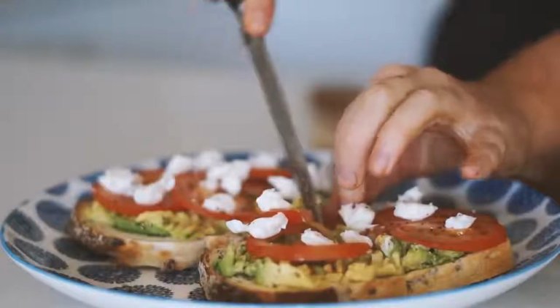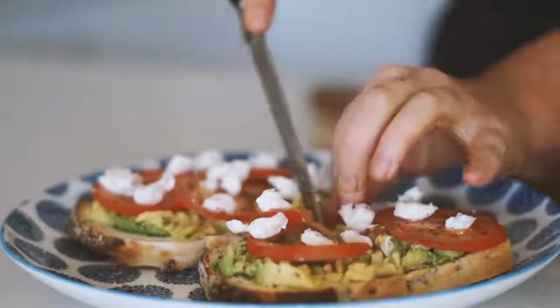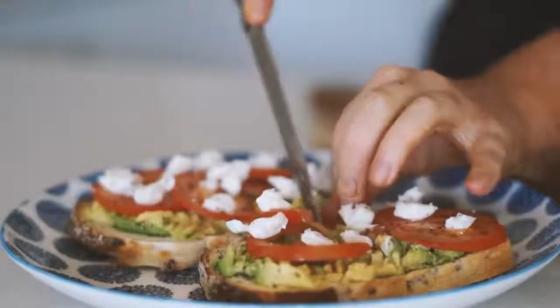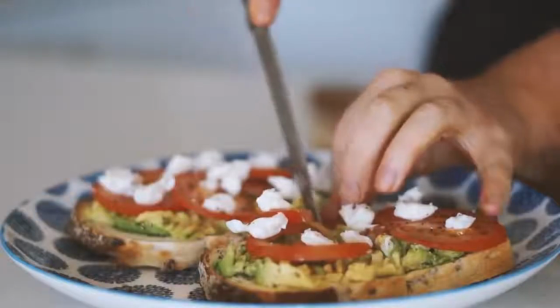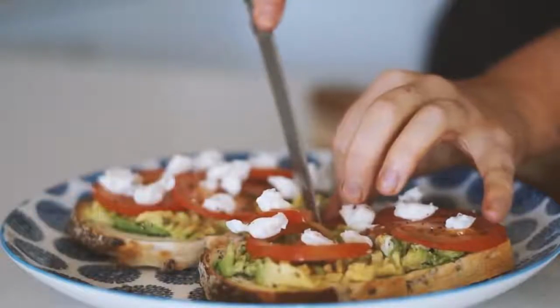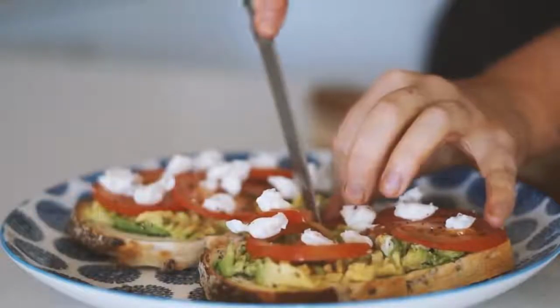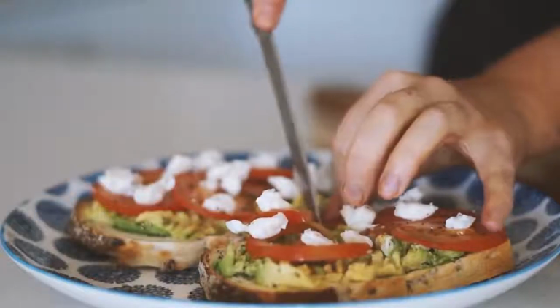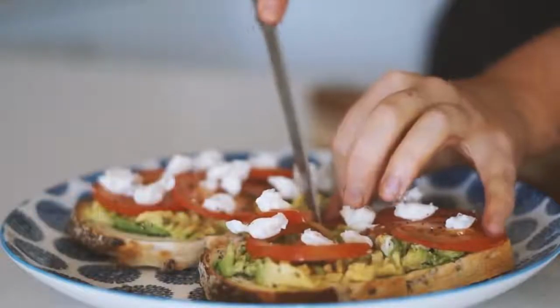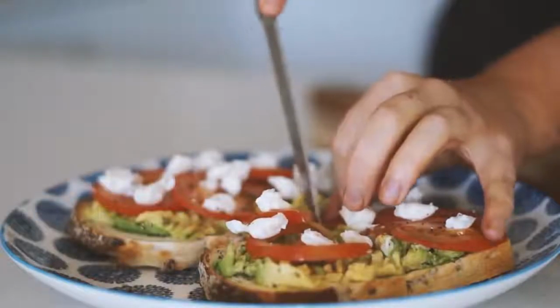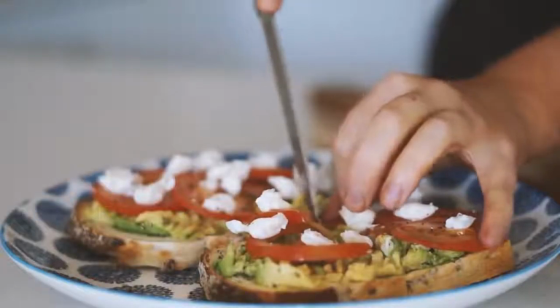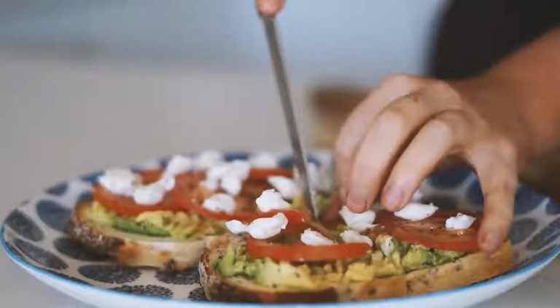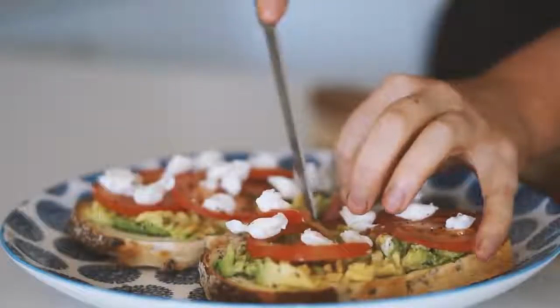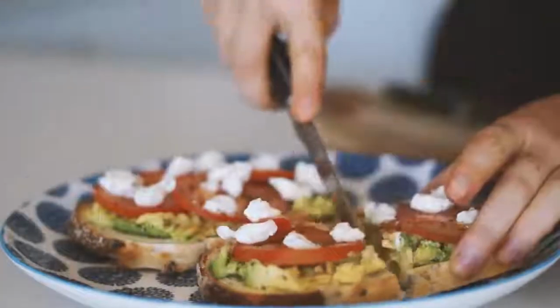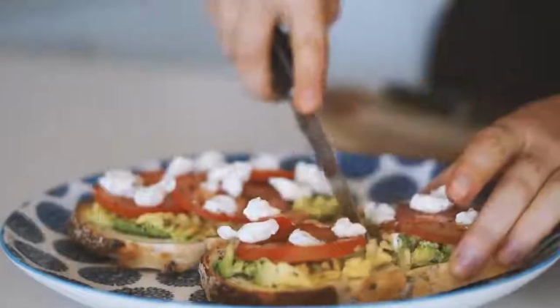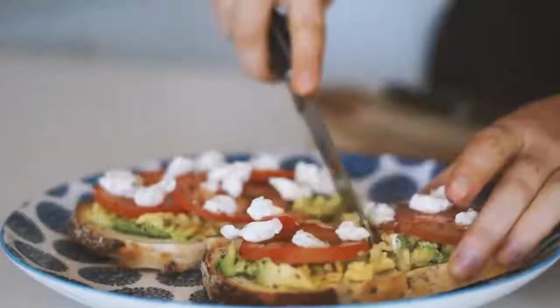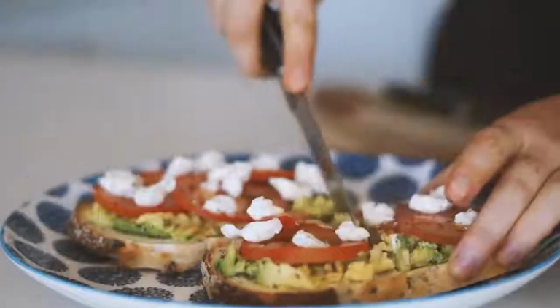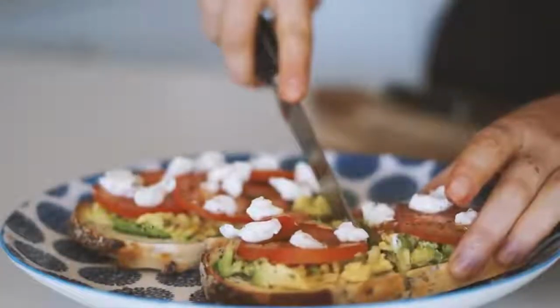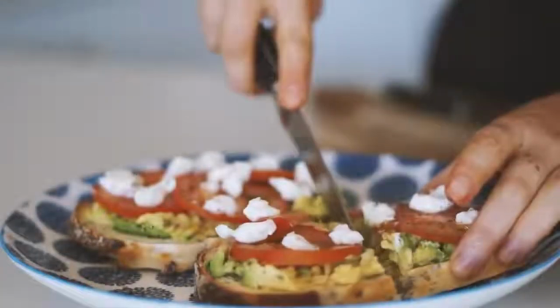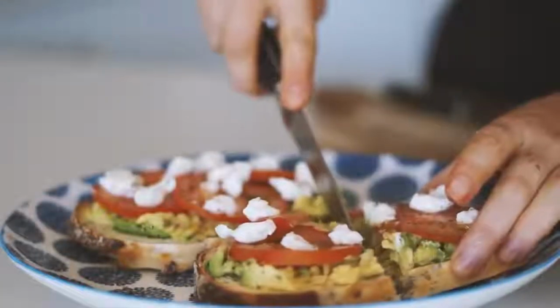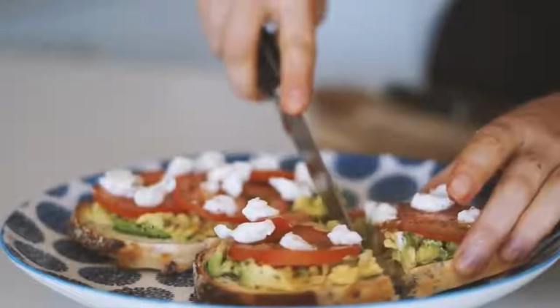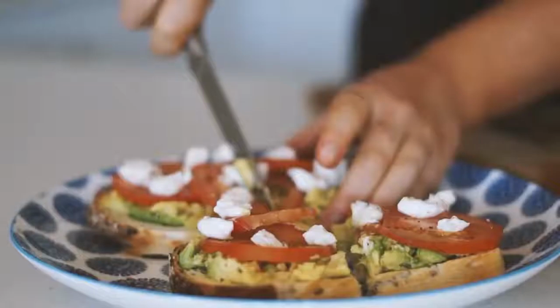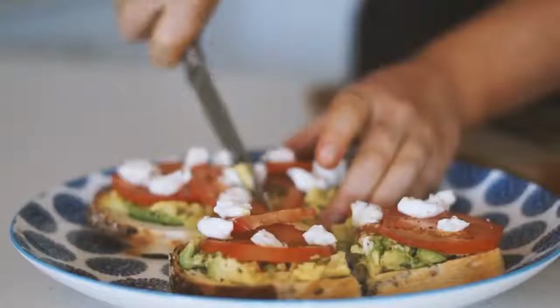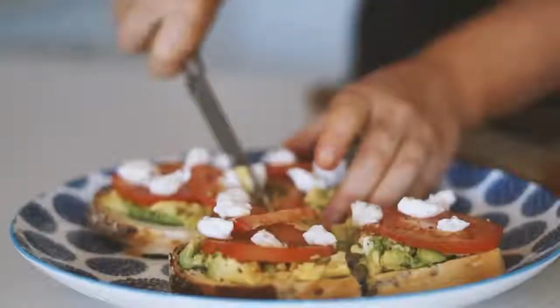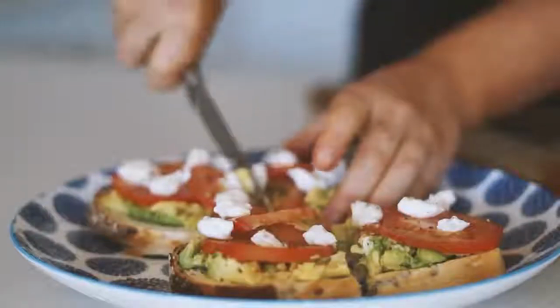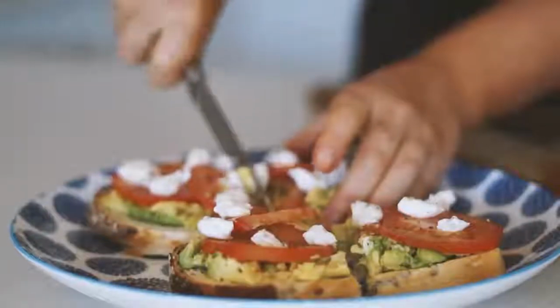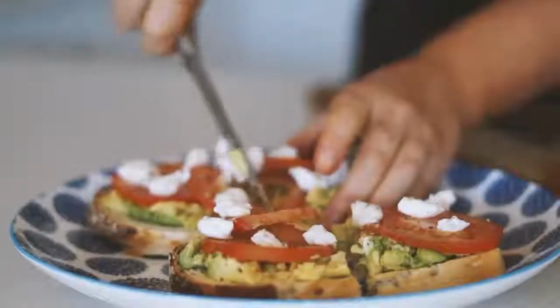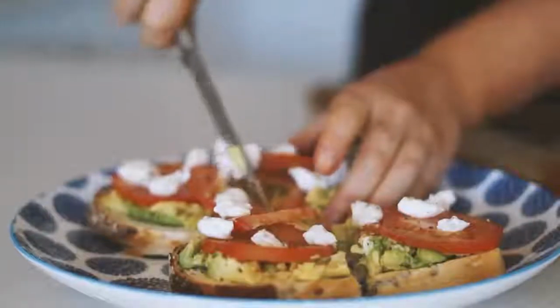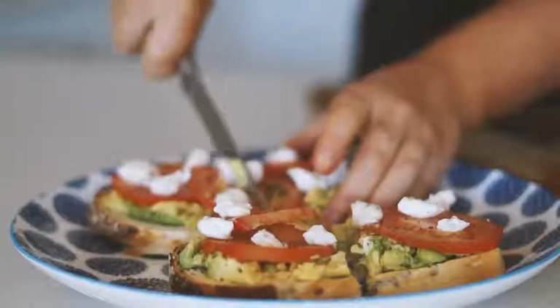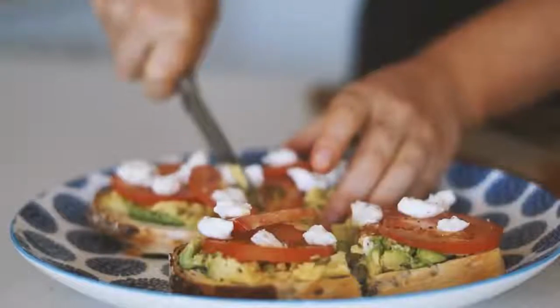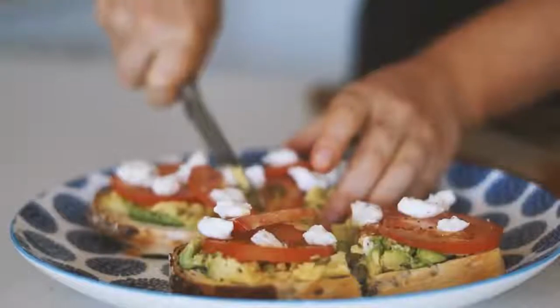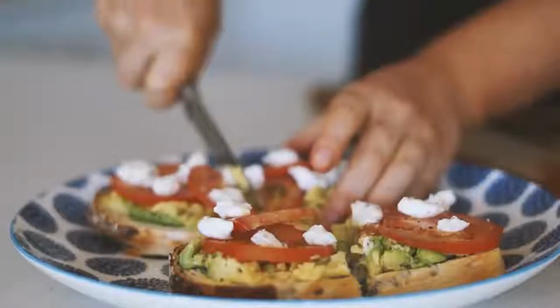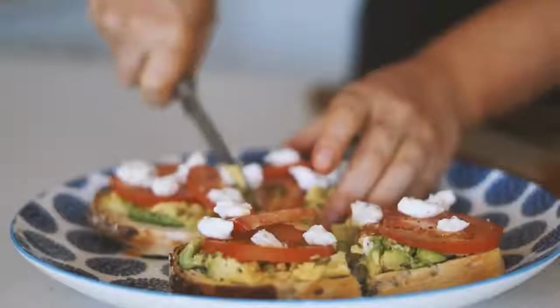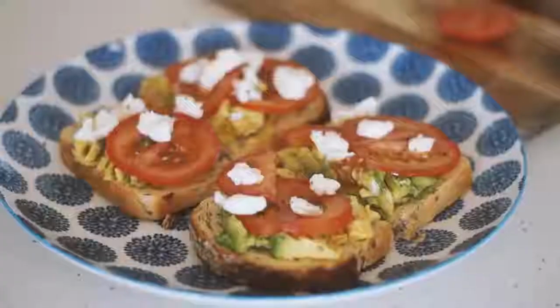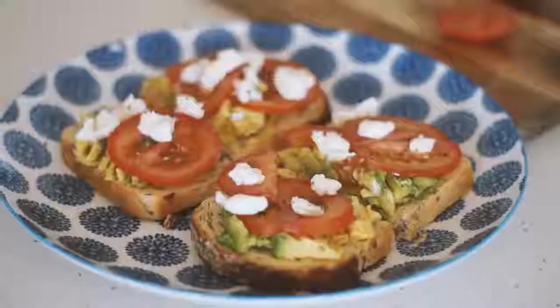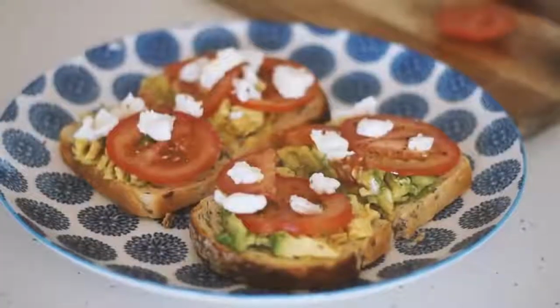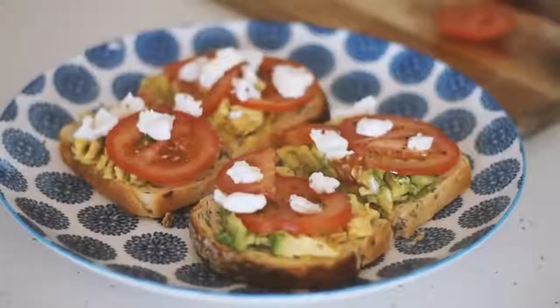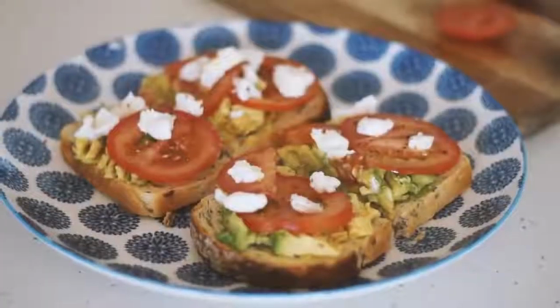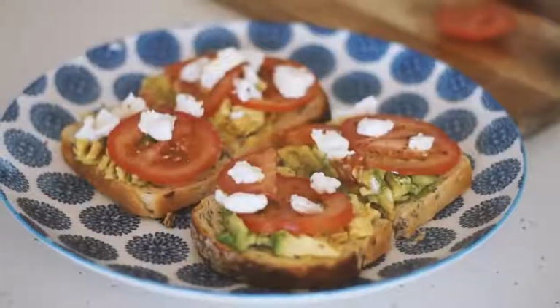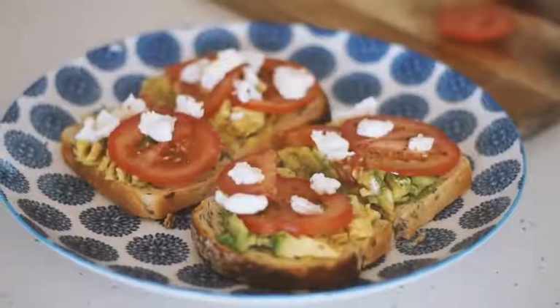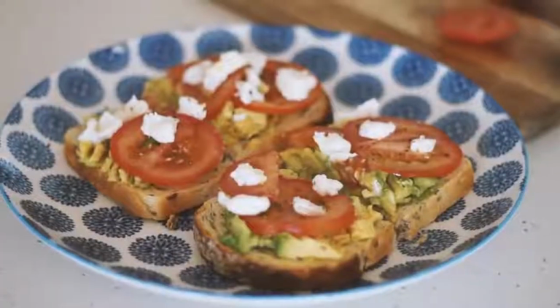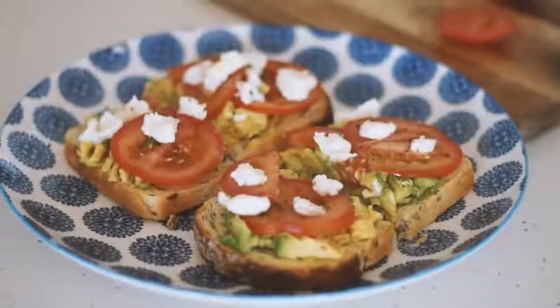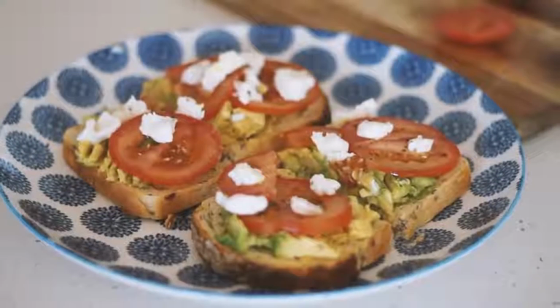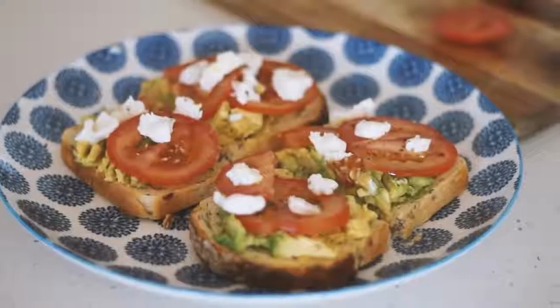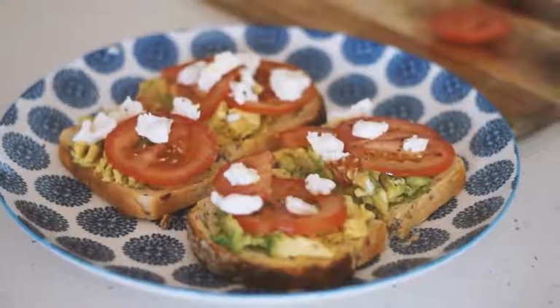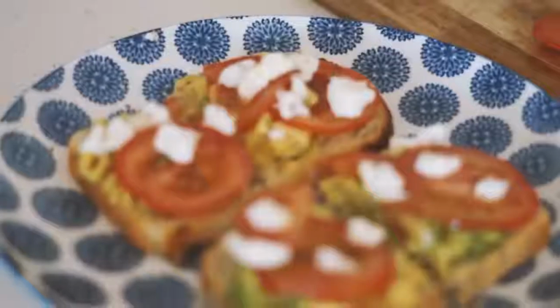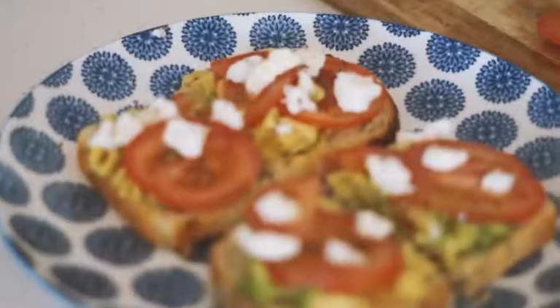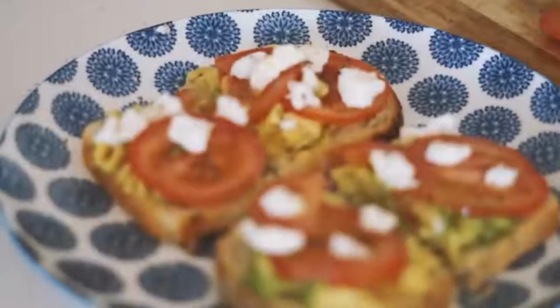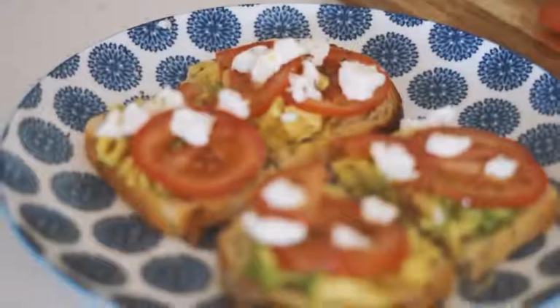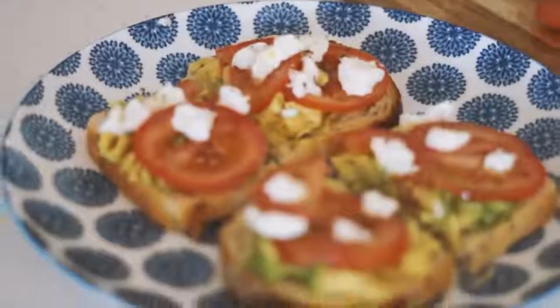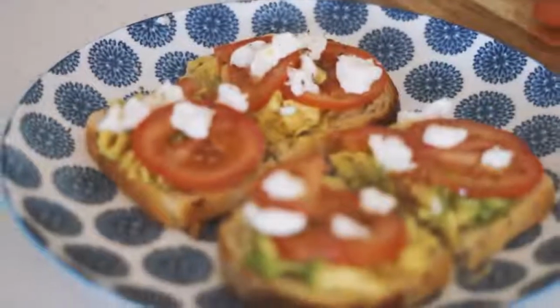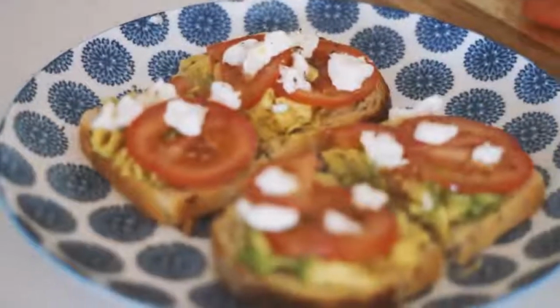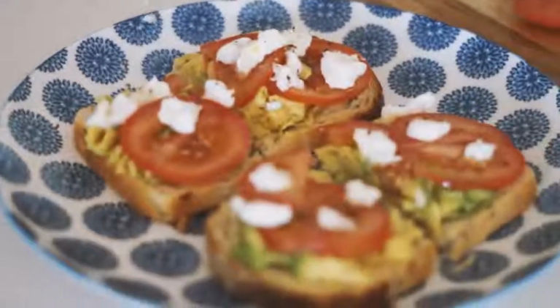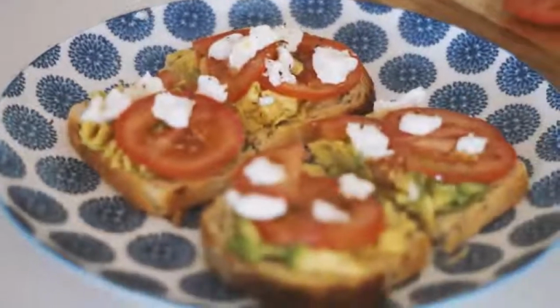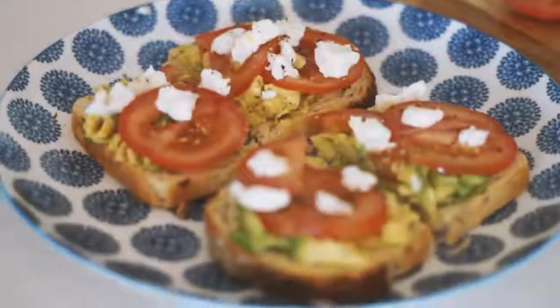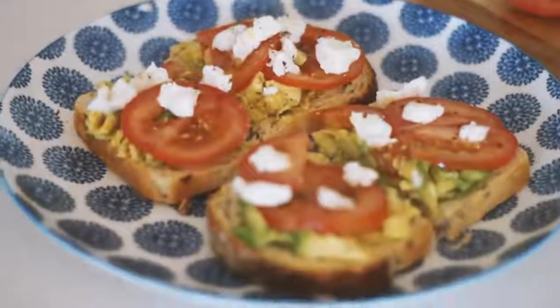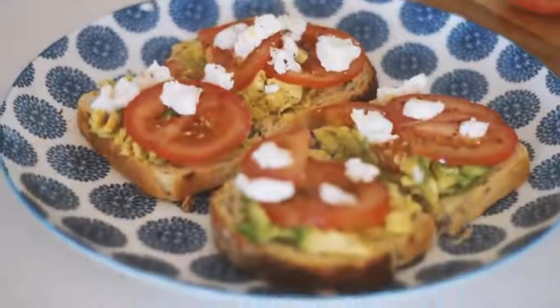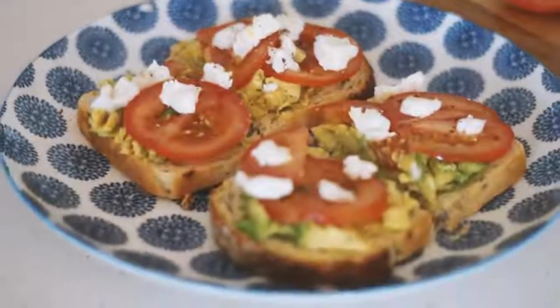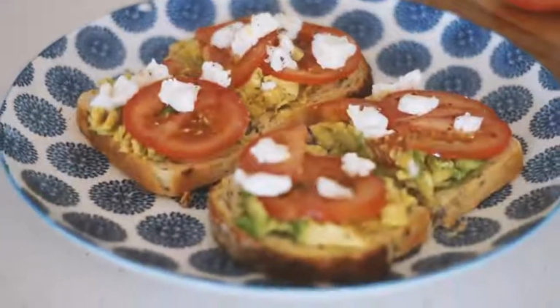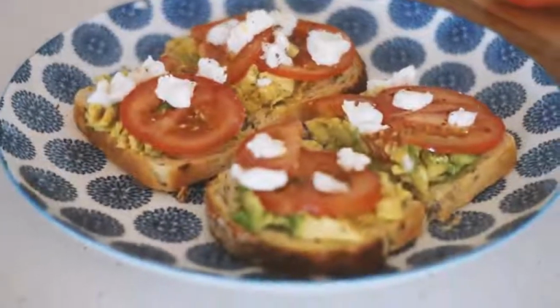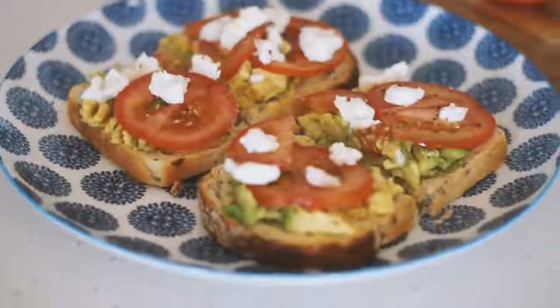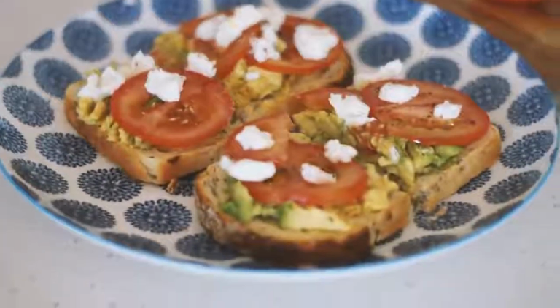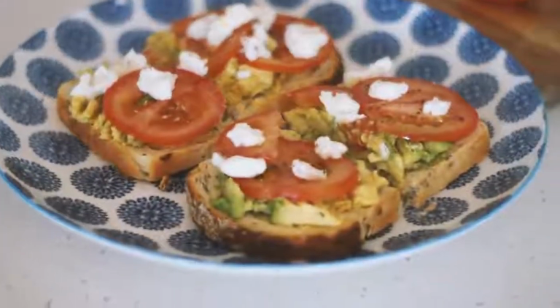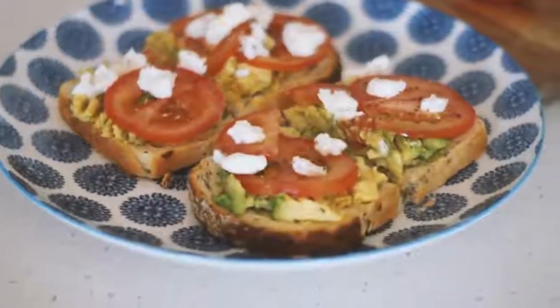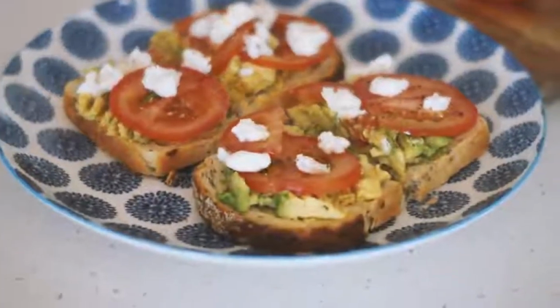This is delicious — so simple, so easy, and a great way to finish my week. Thanks for watching and I'll see you next time.